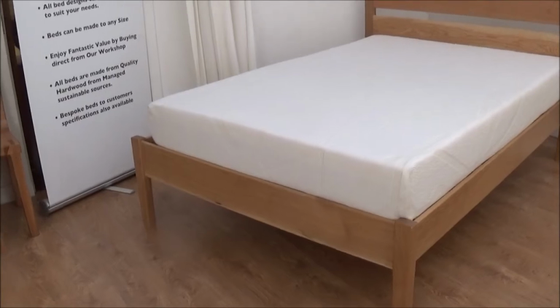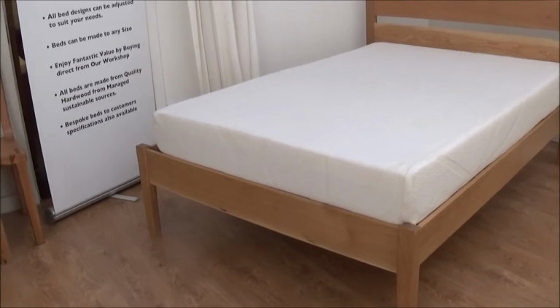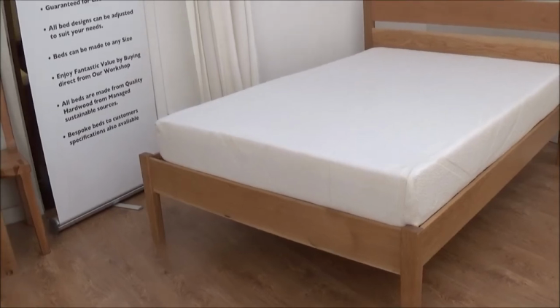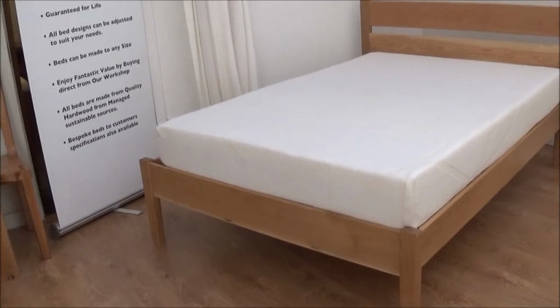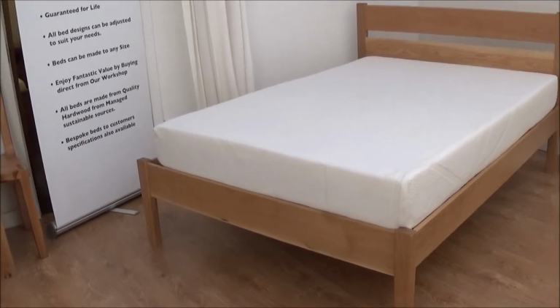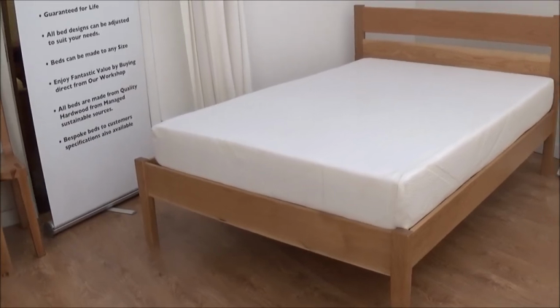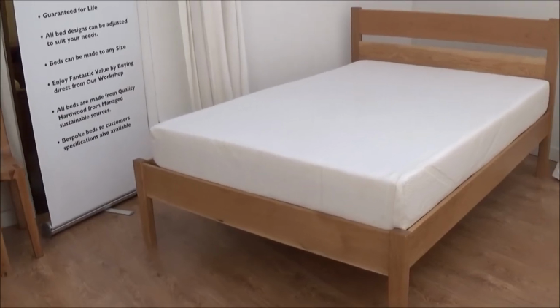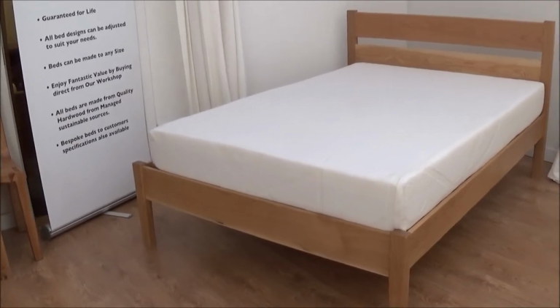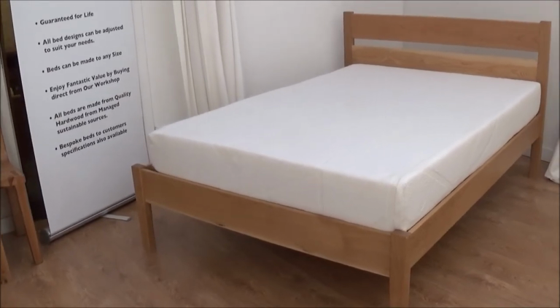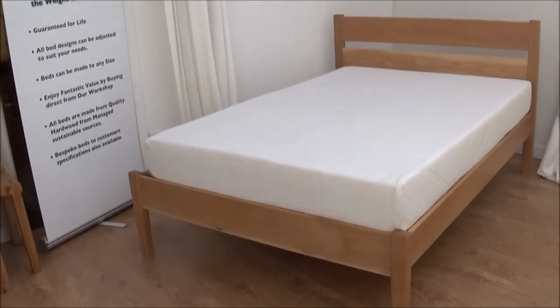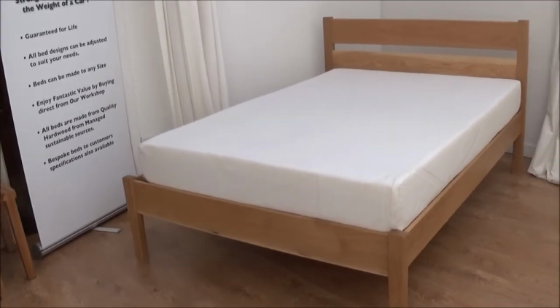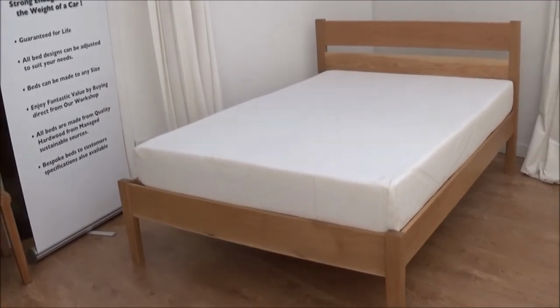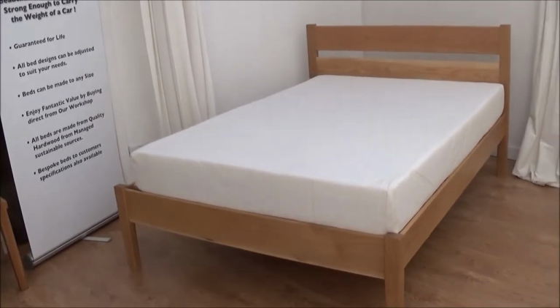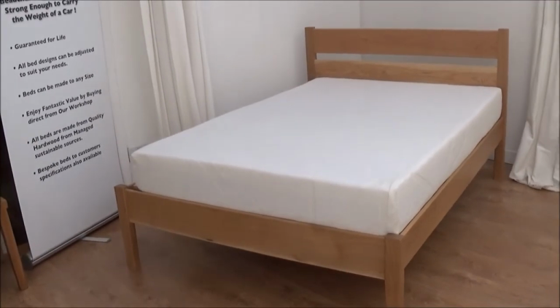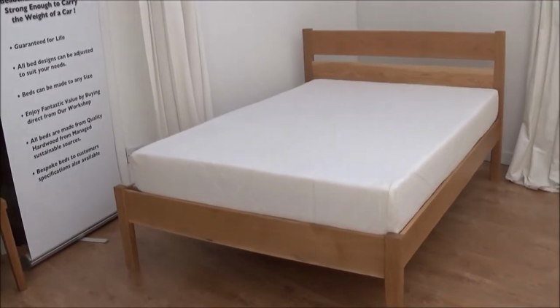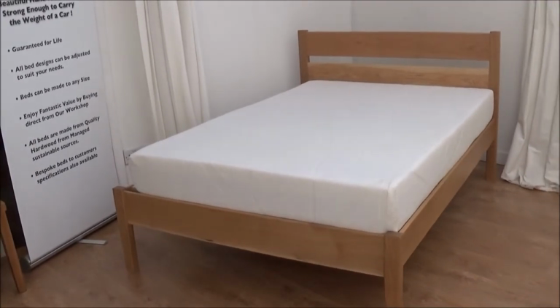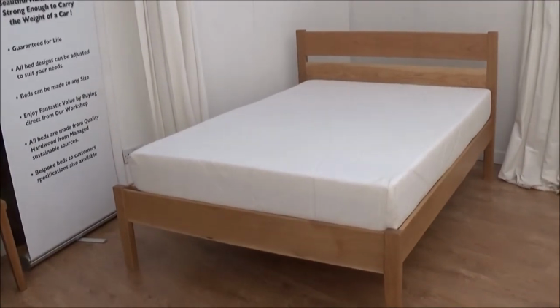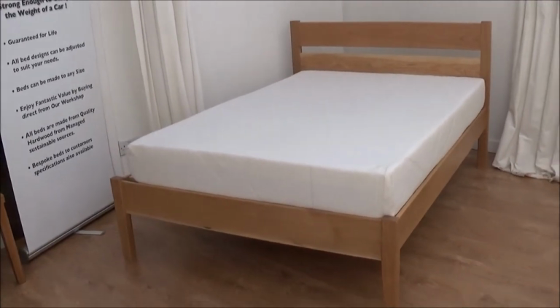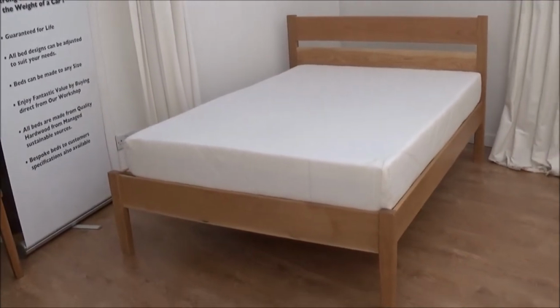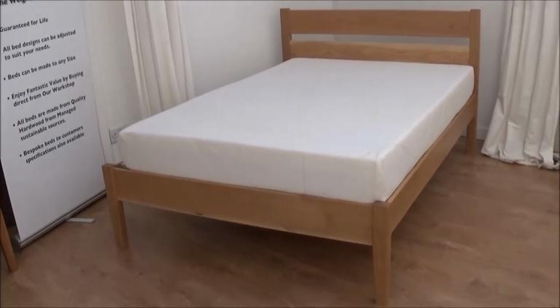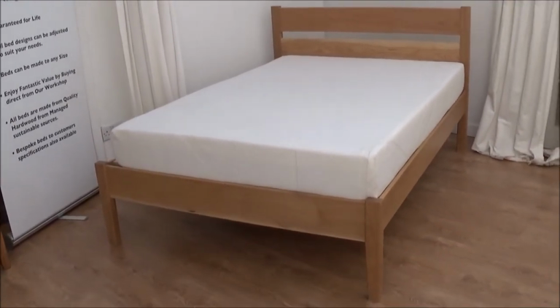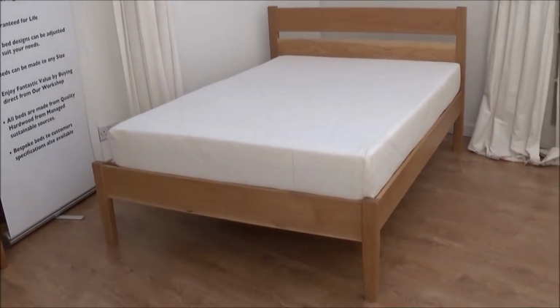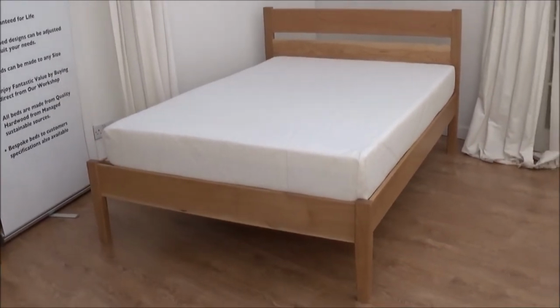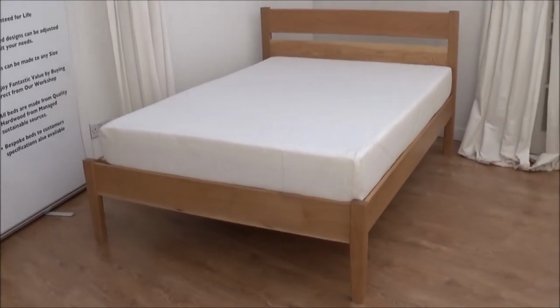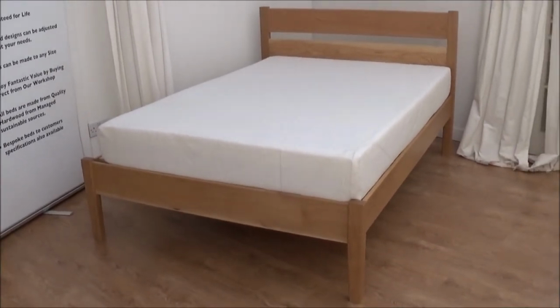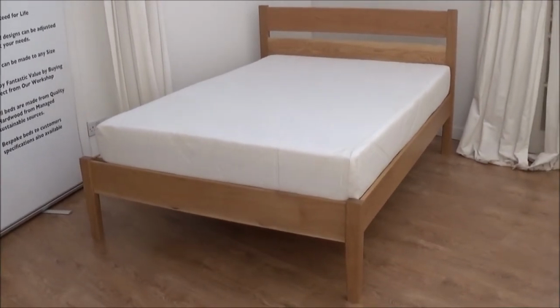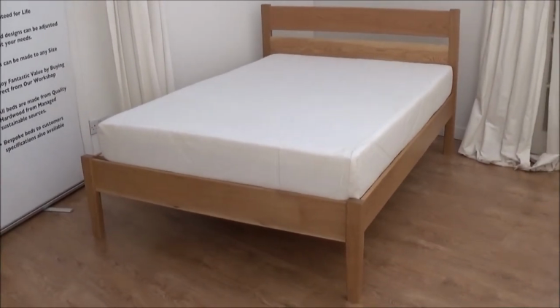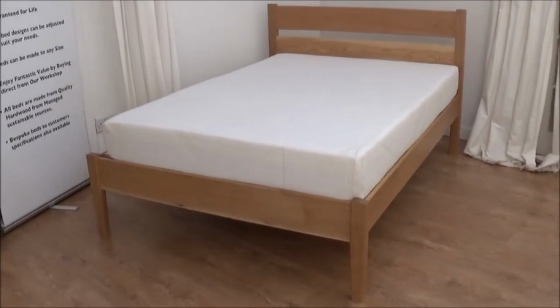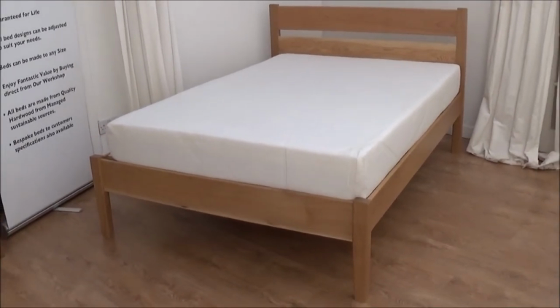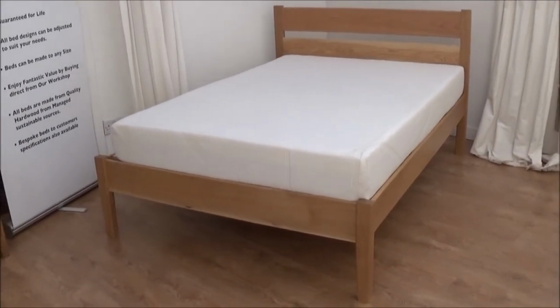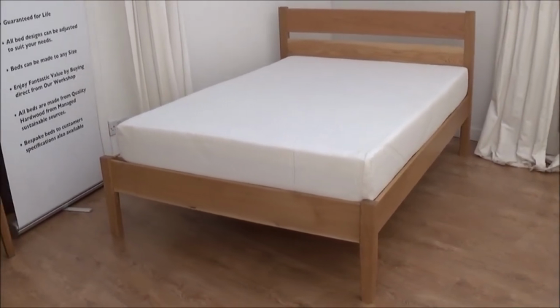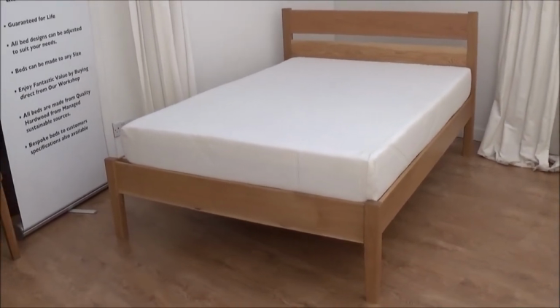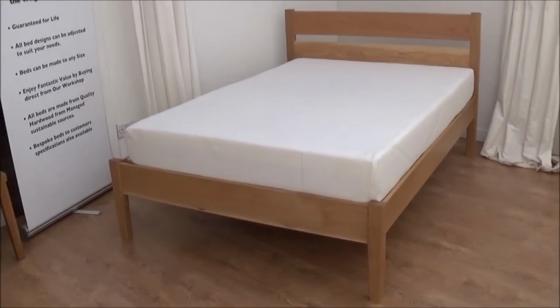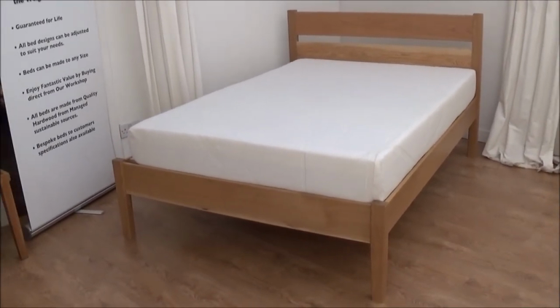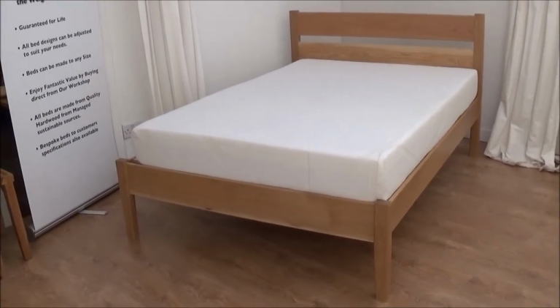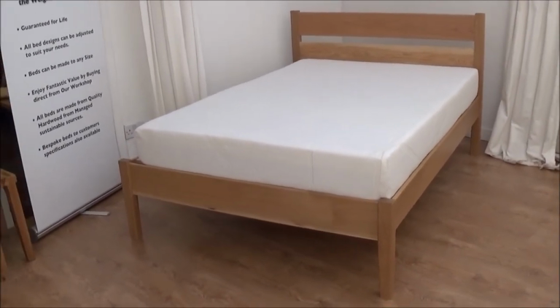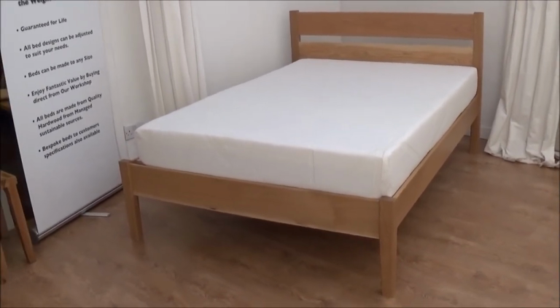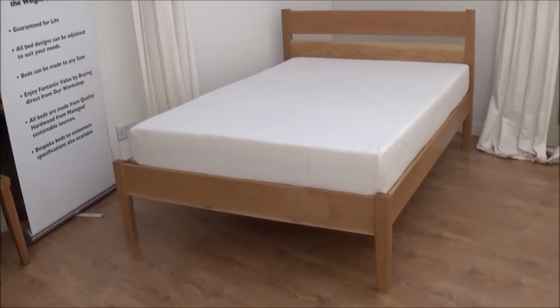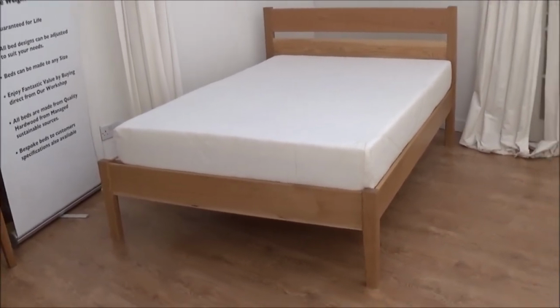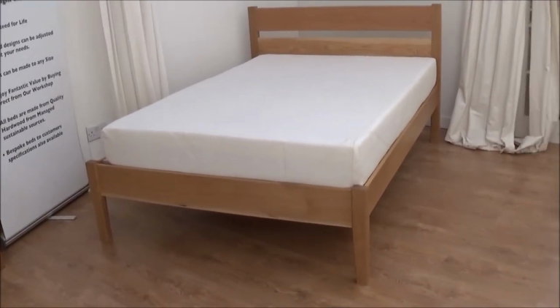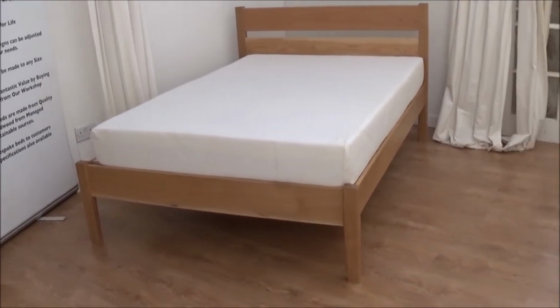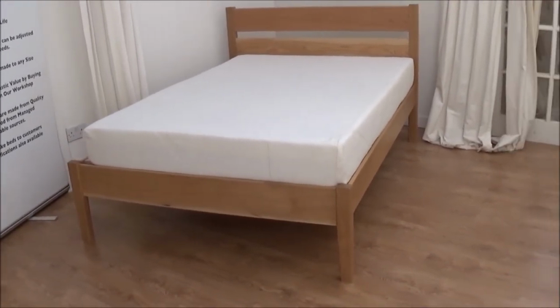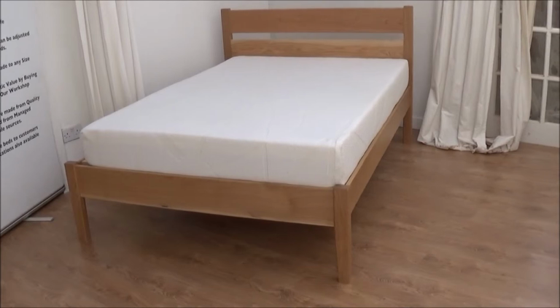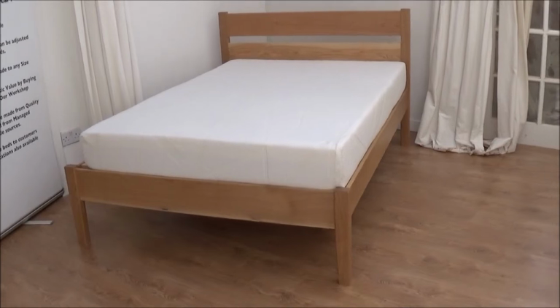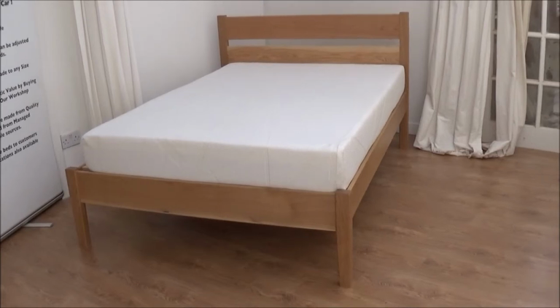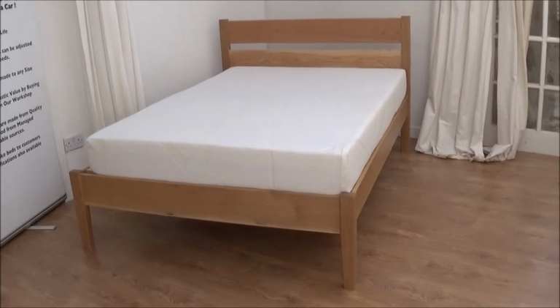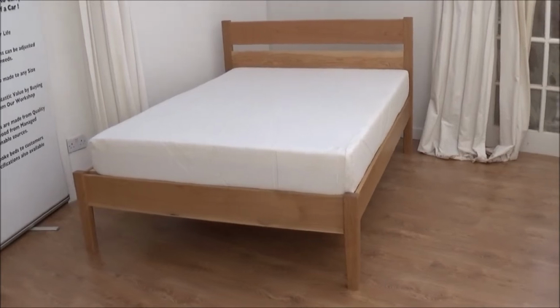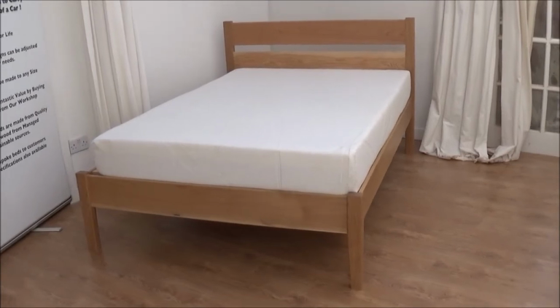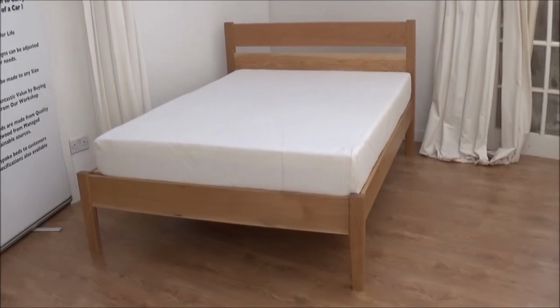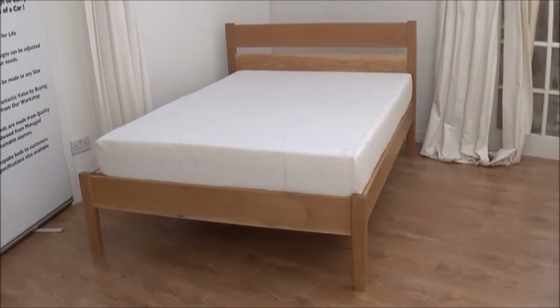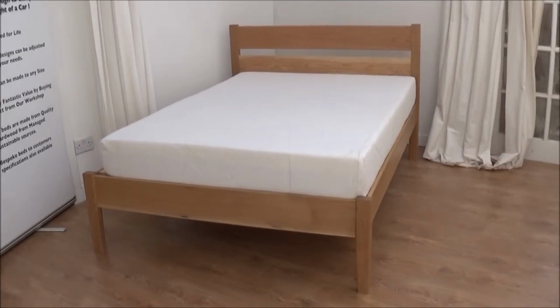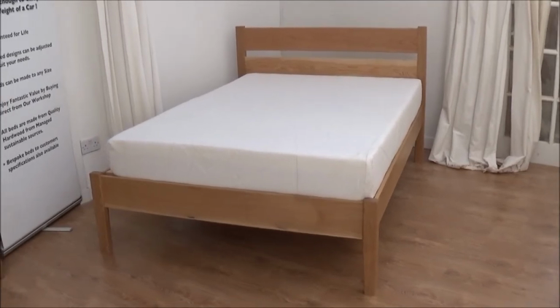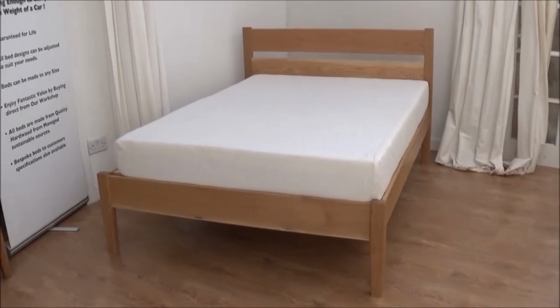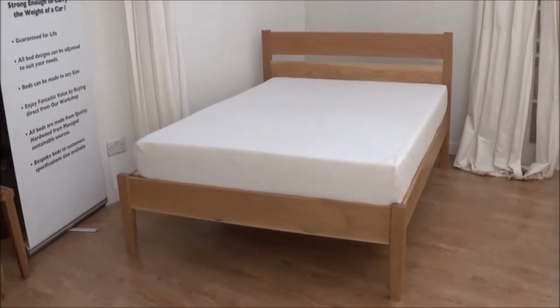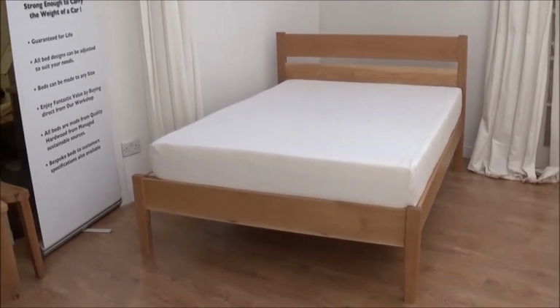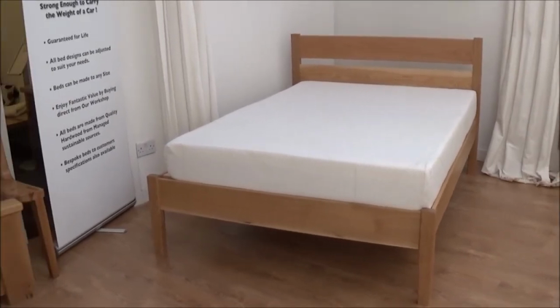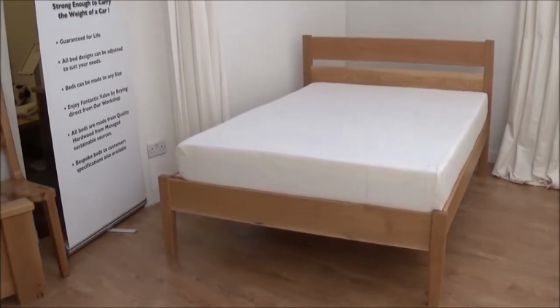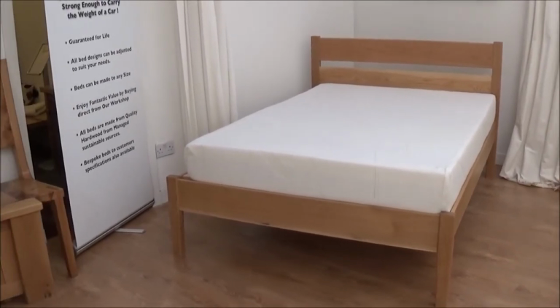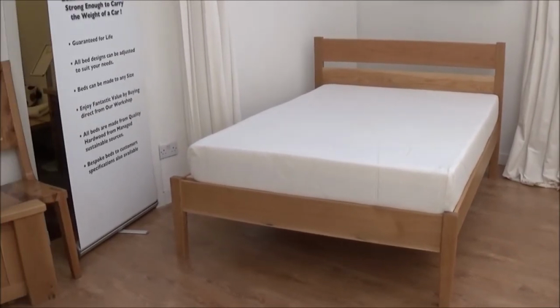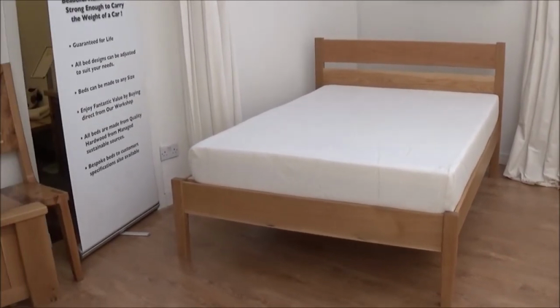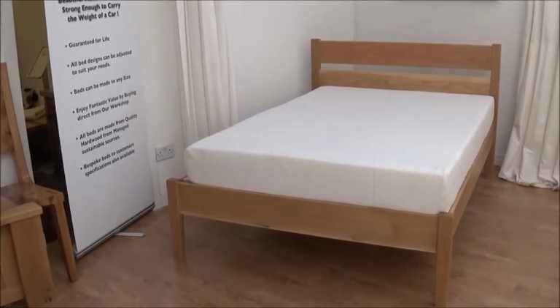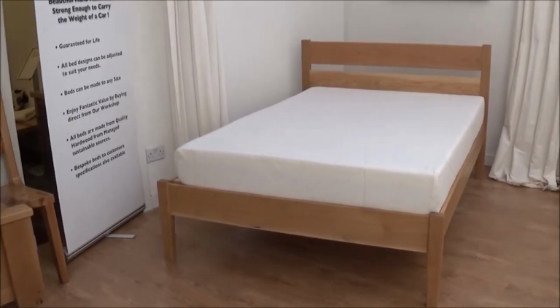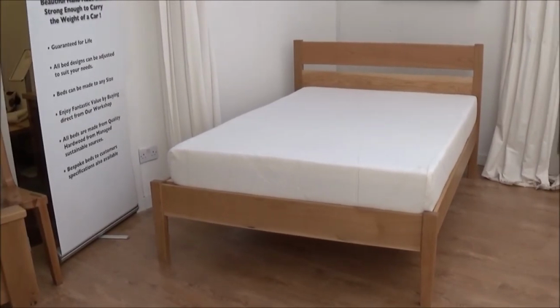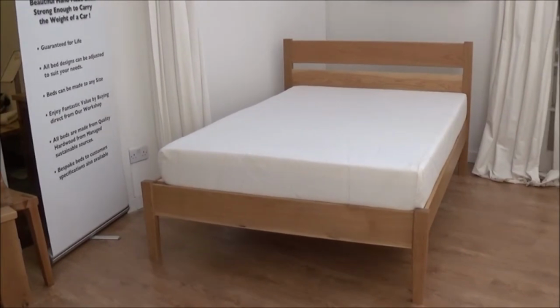And there we have it. That's the Aran bed — made in solid oak and guaranteed for life. Hope you like it.